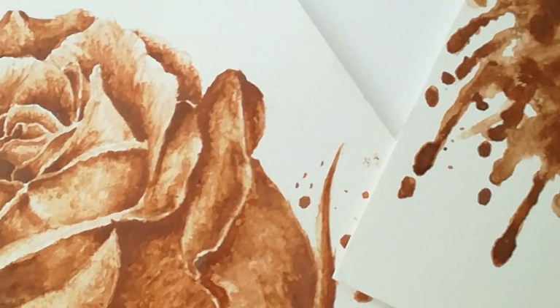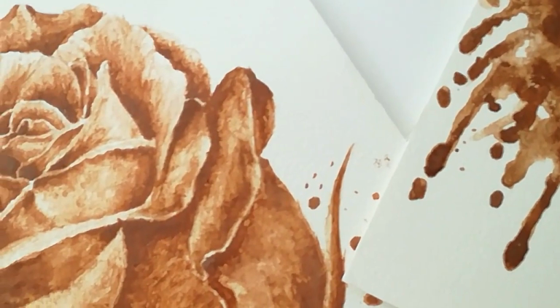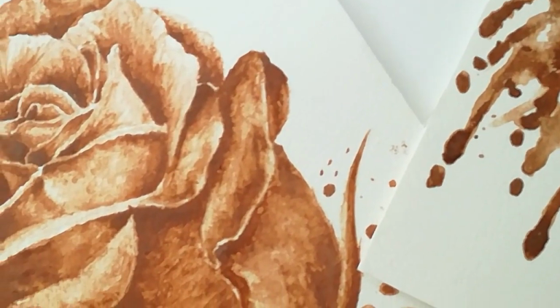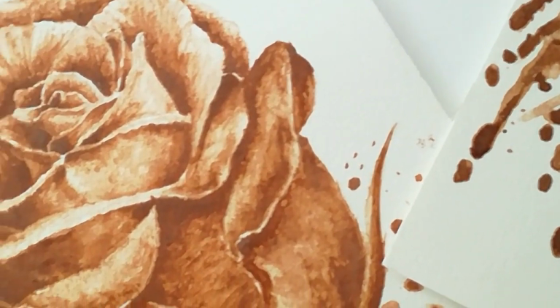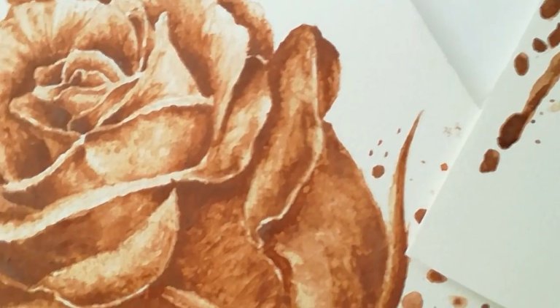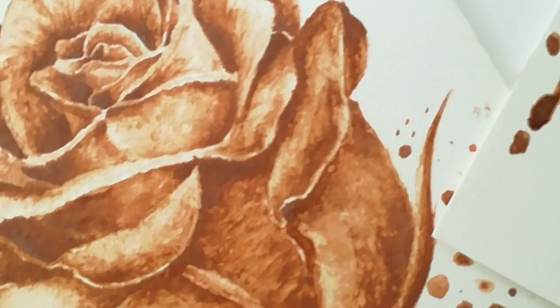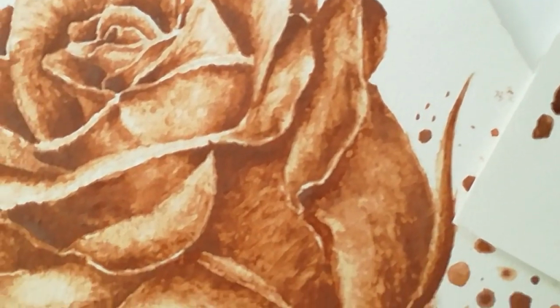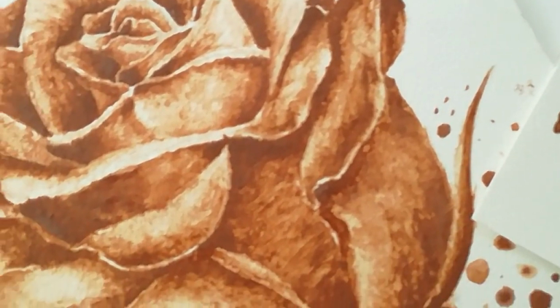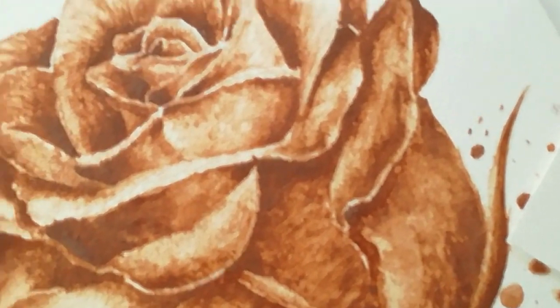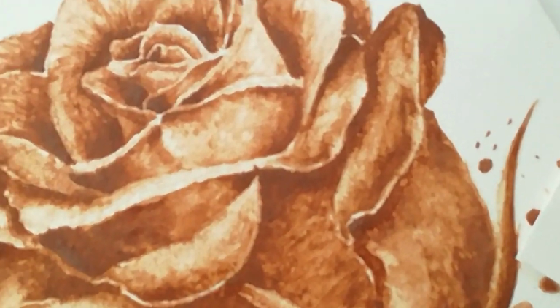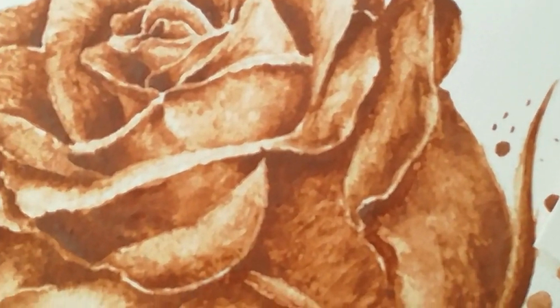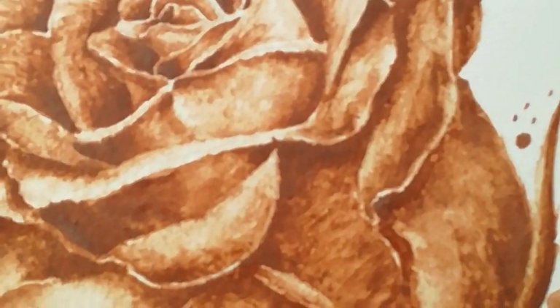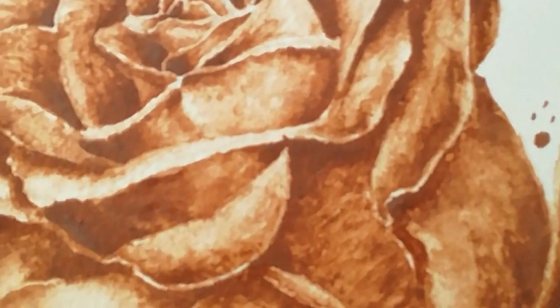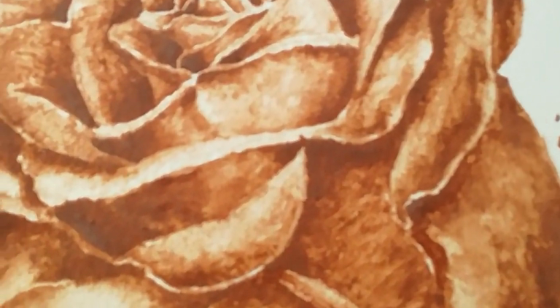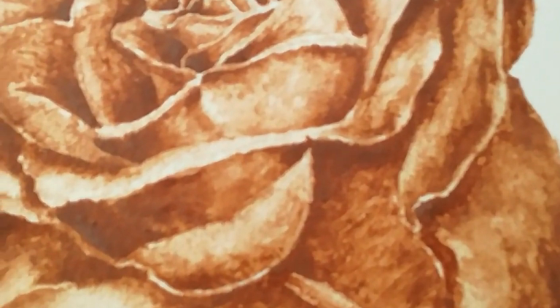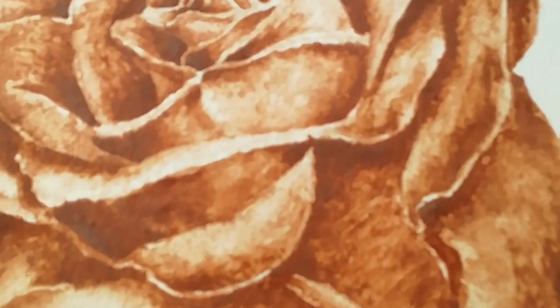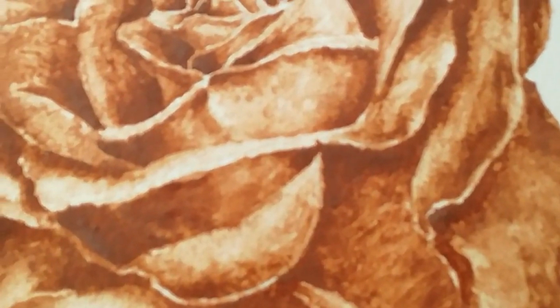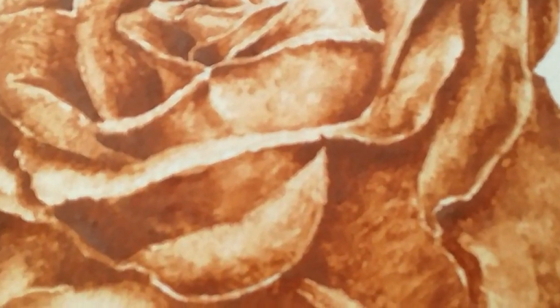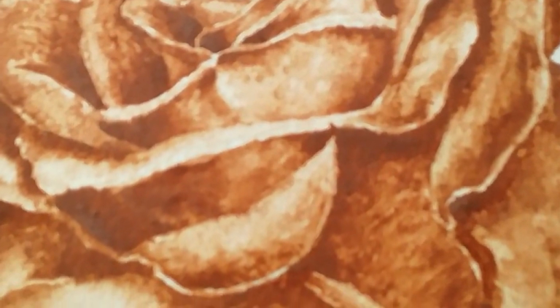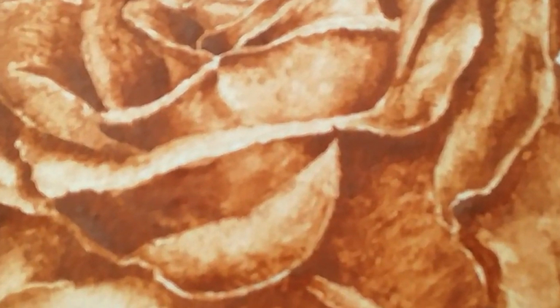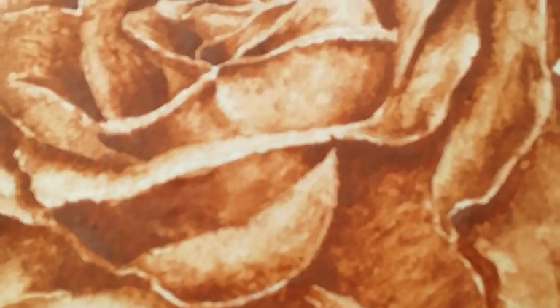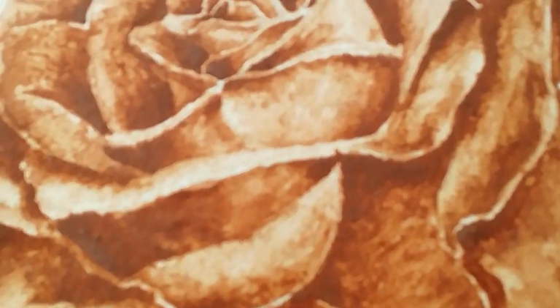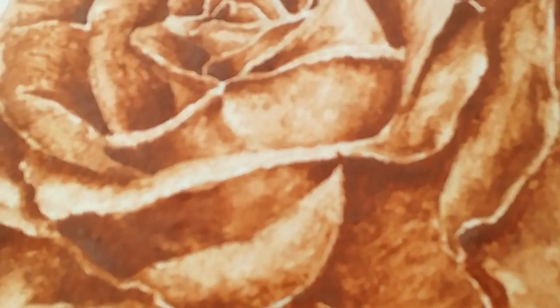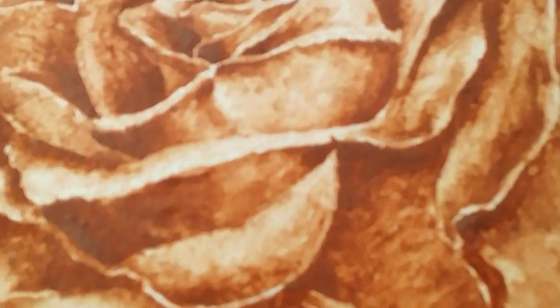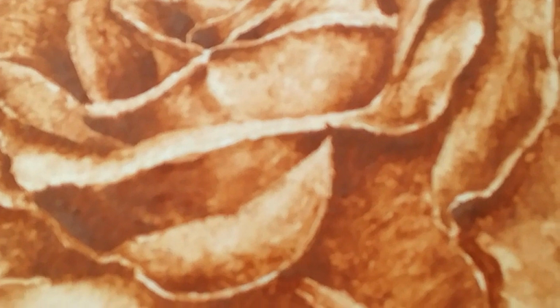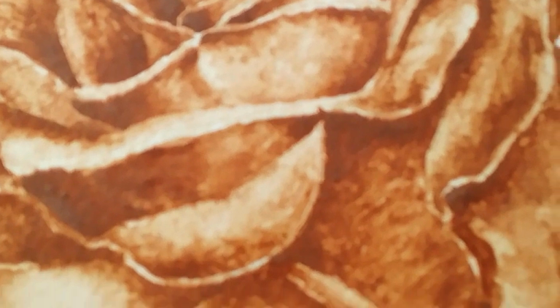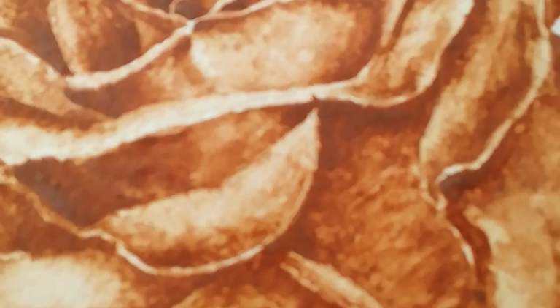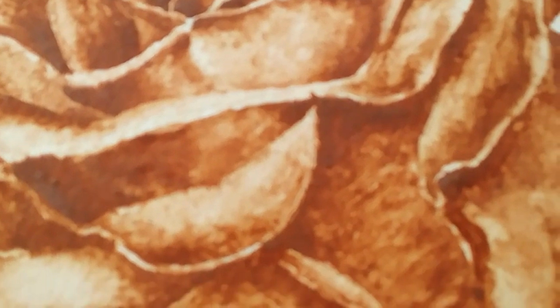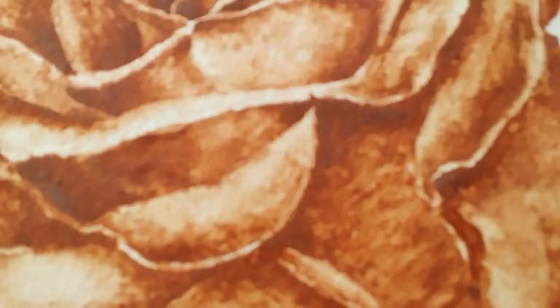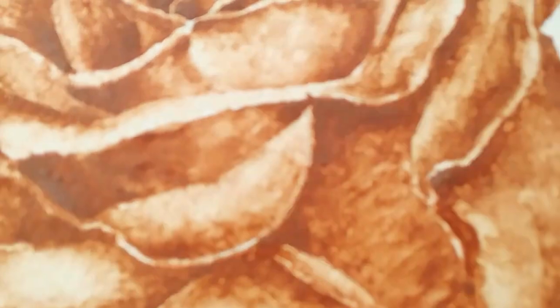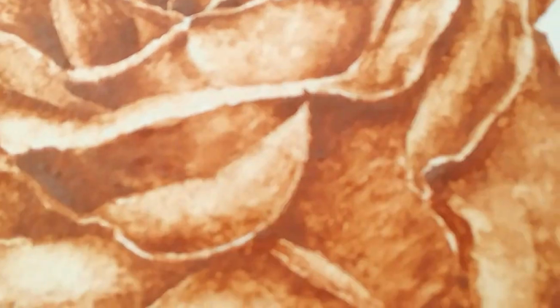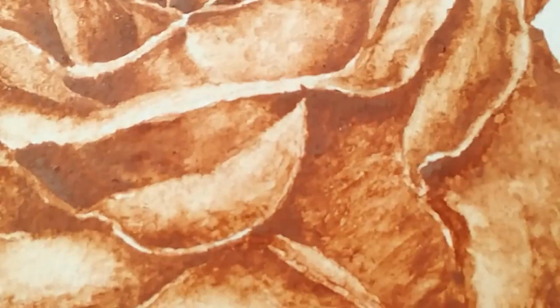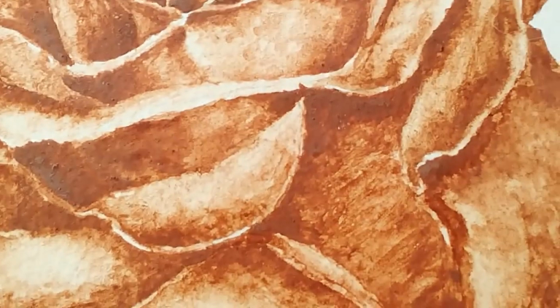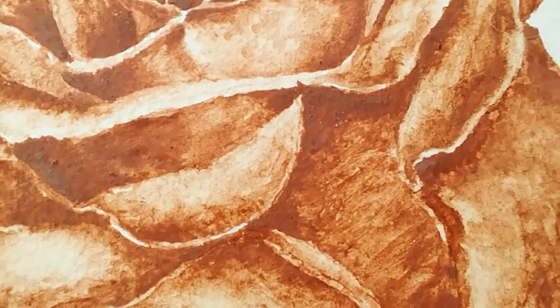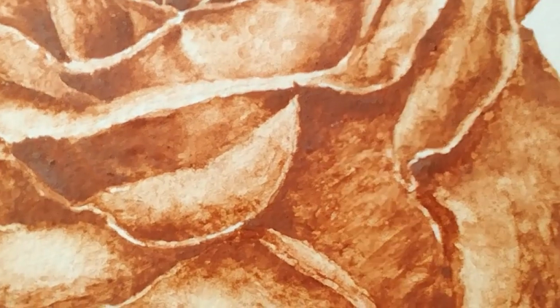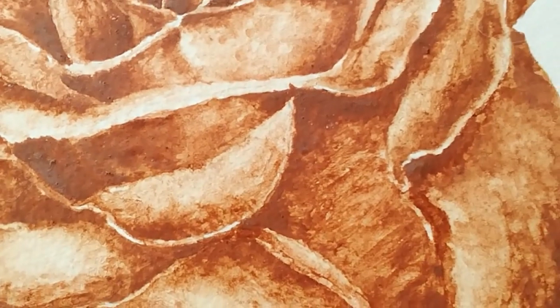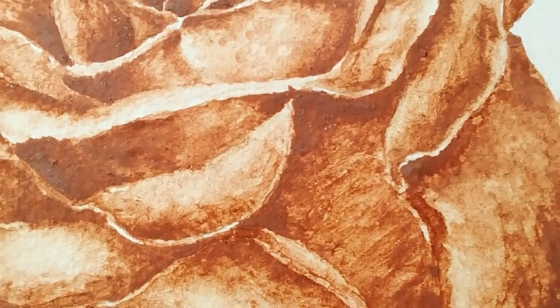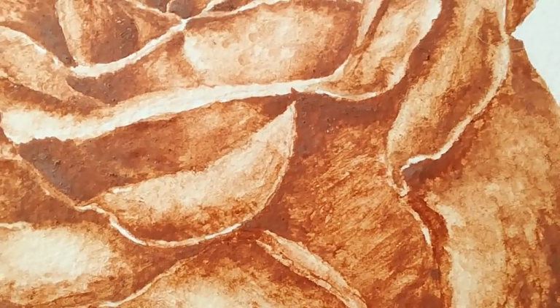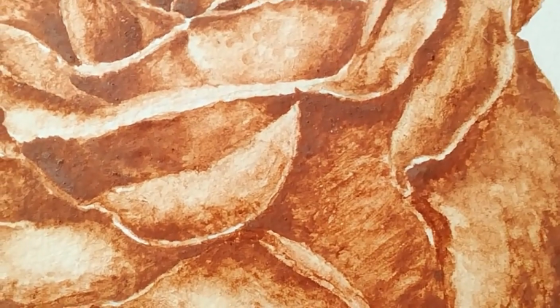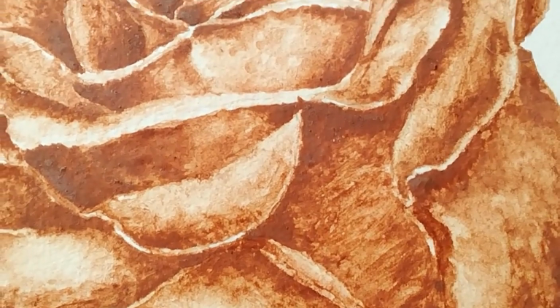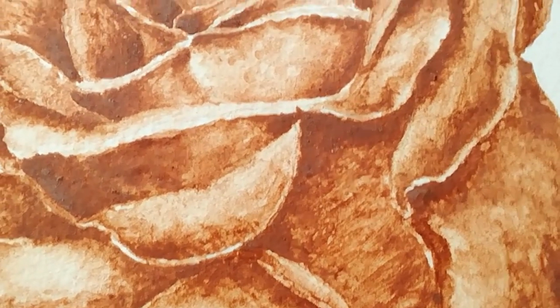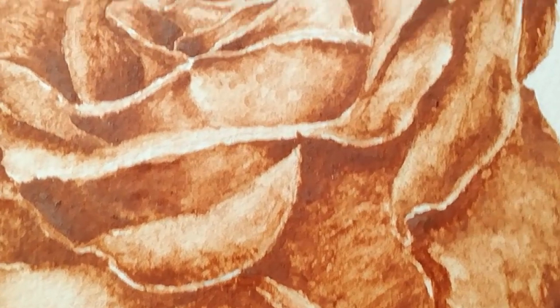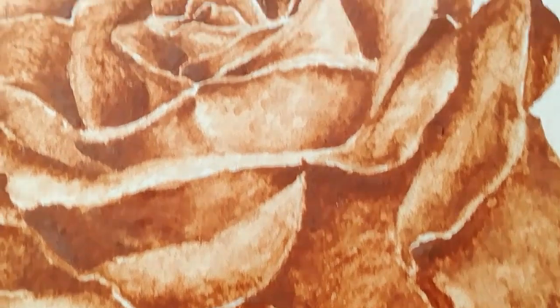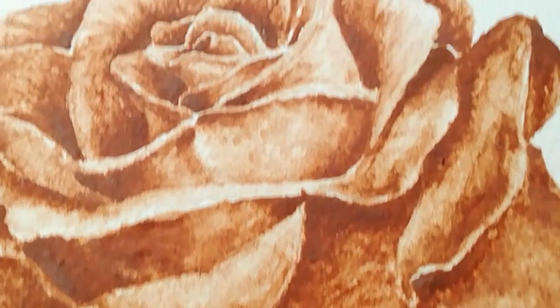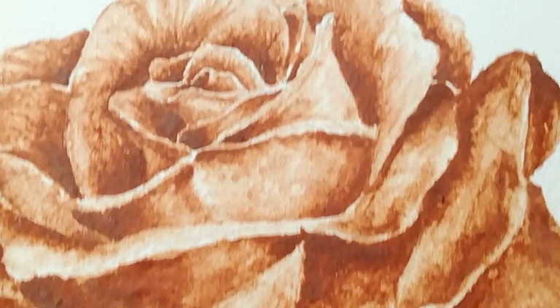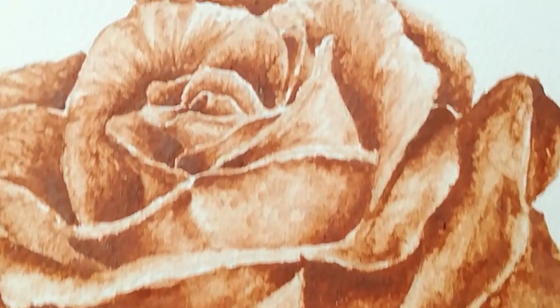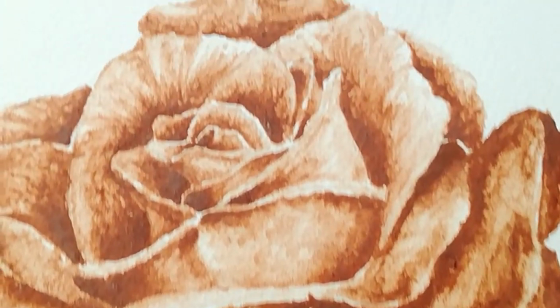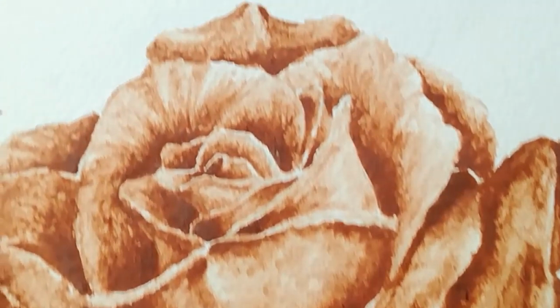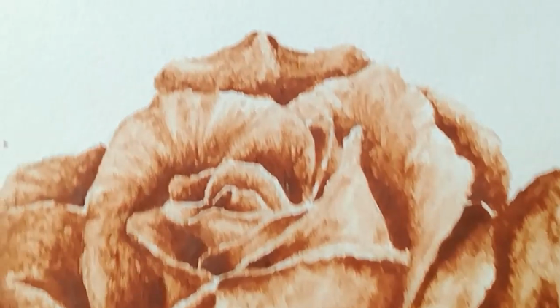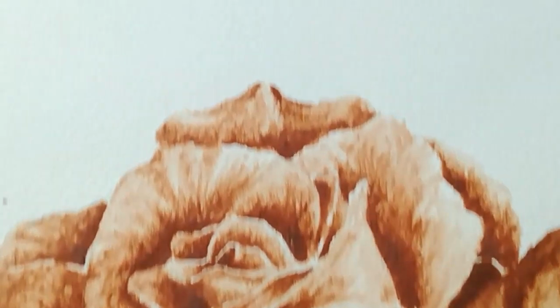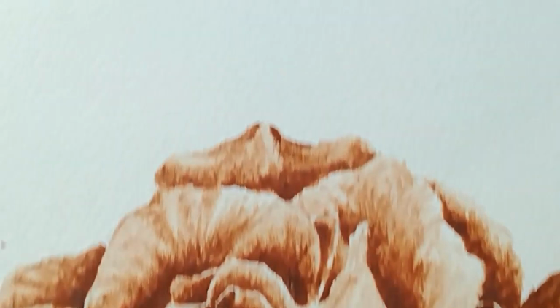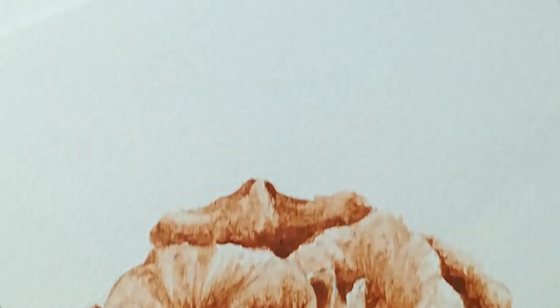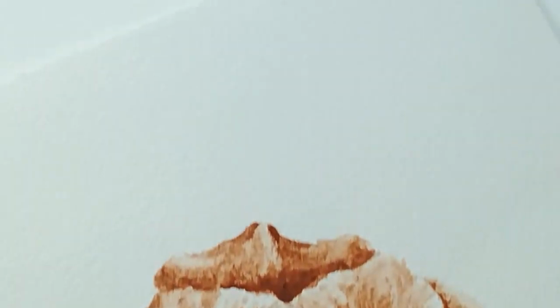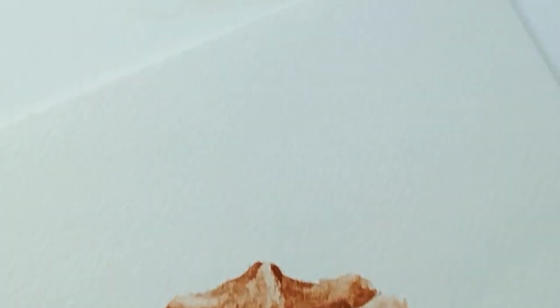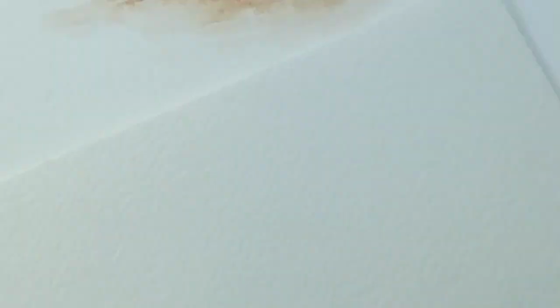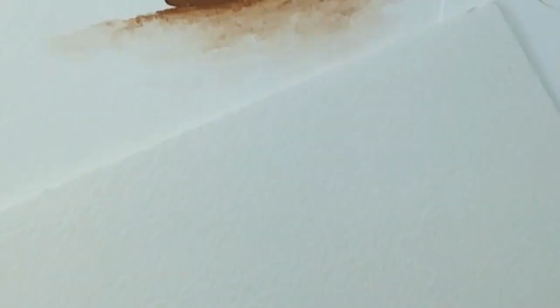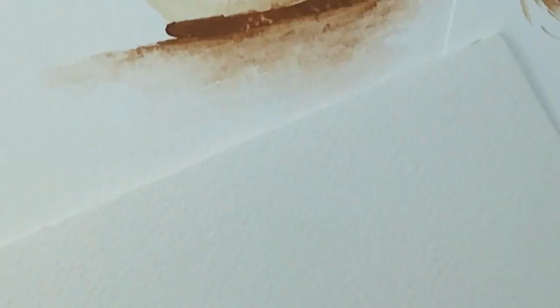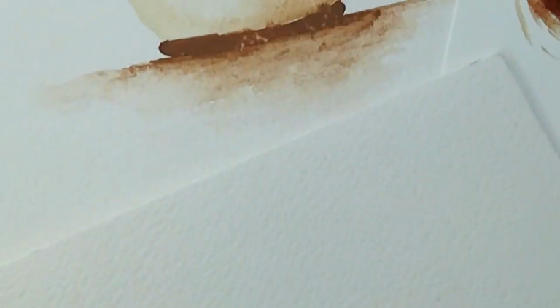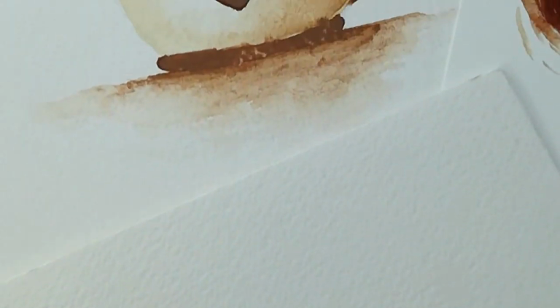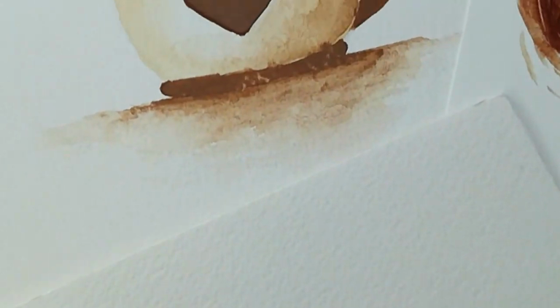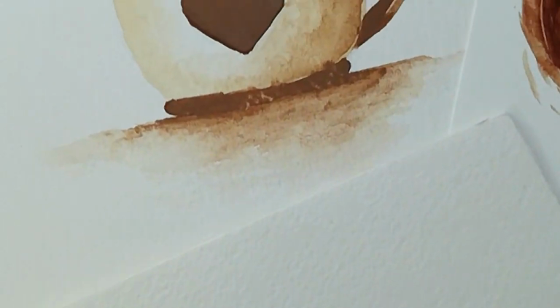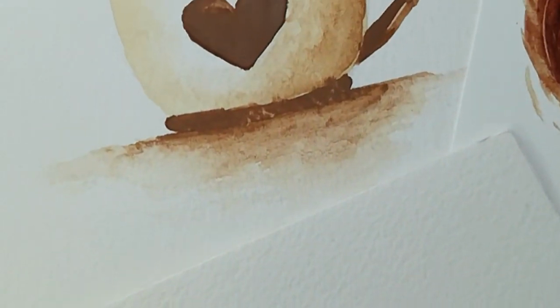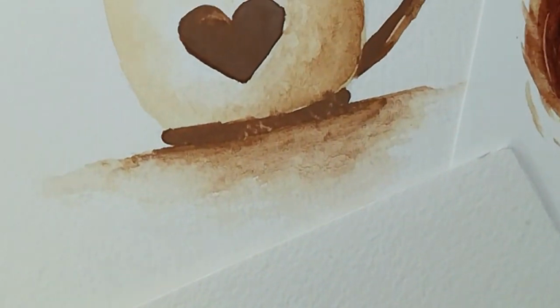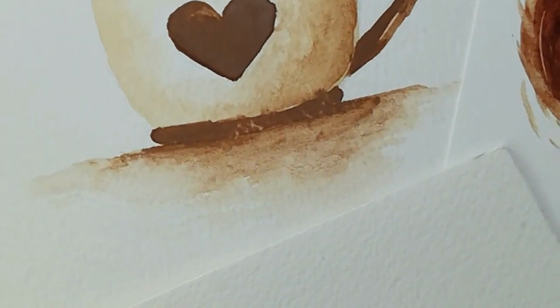Hello everyone, my name is Bas. I'm Carlein's boyfriend and today I'll be reviewing her new drawing with you.